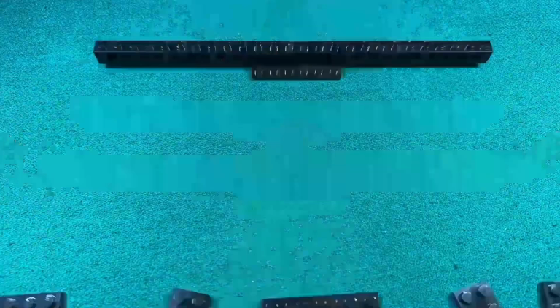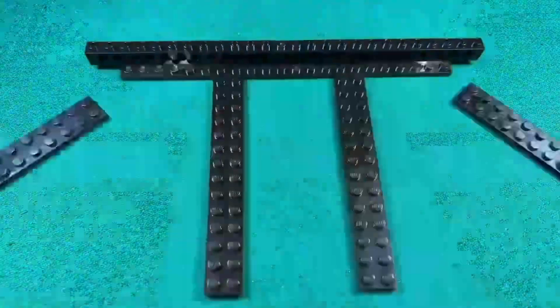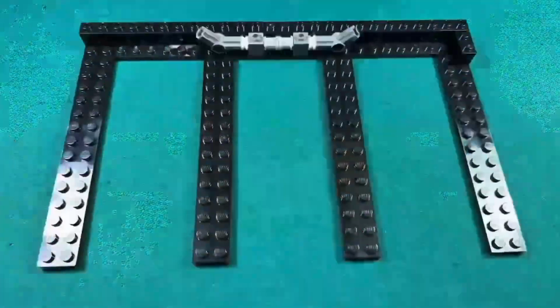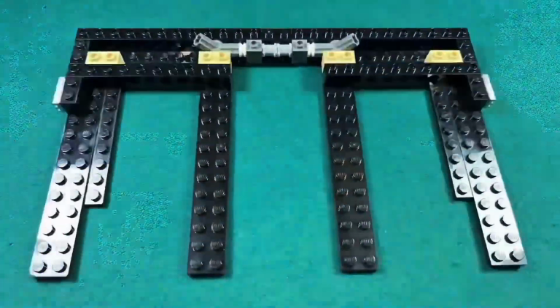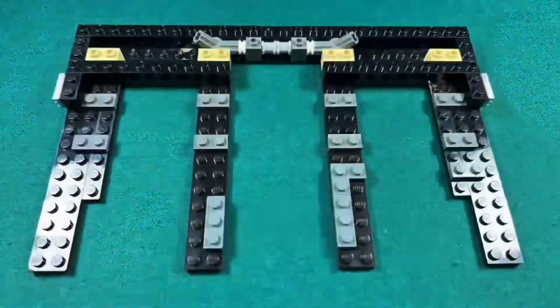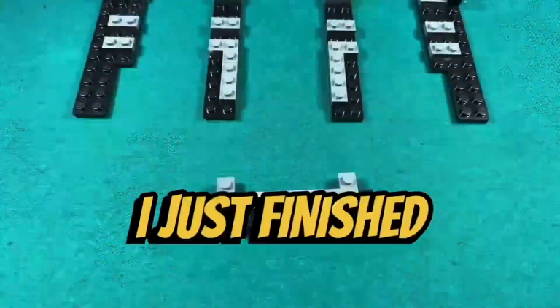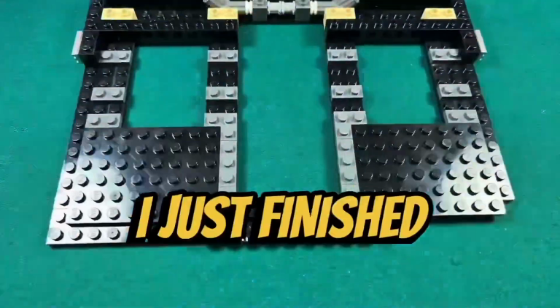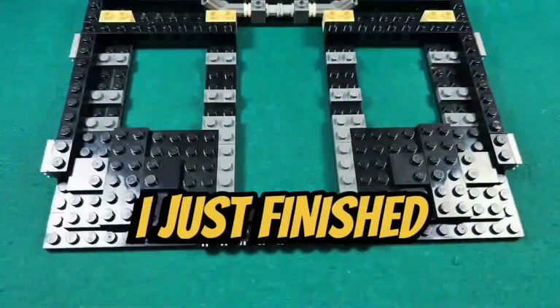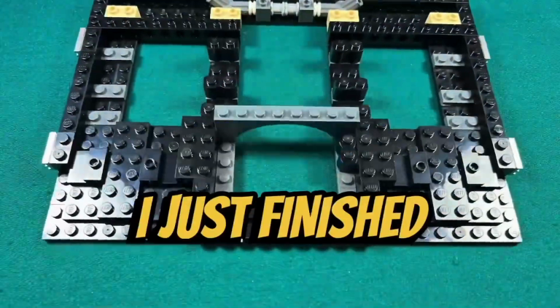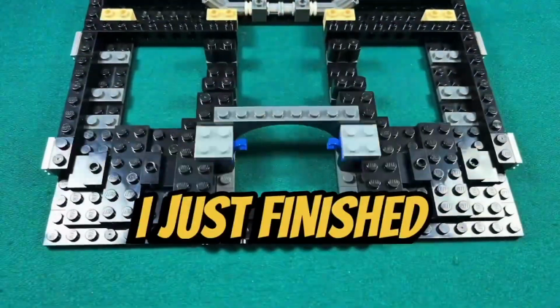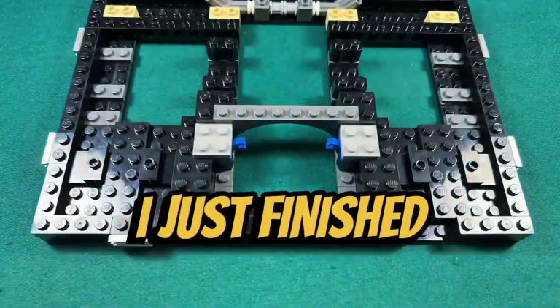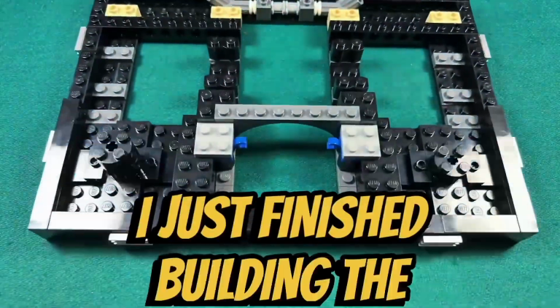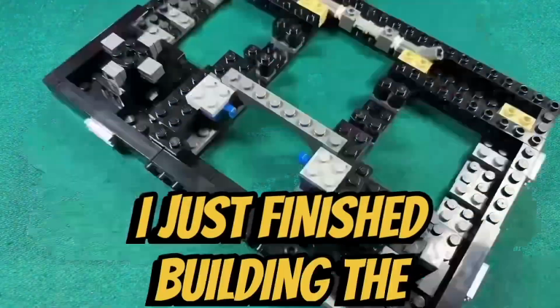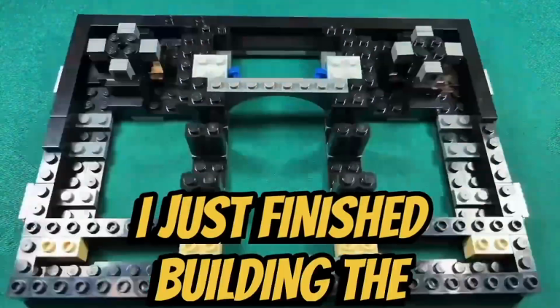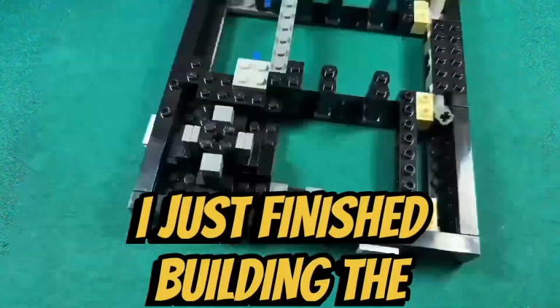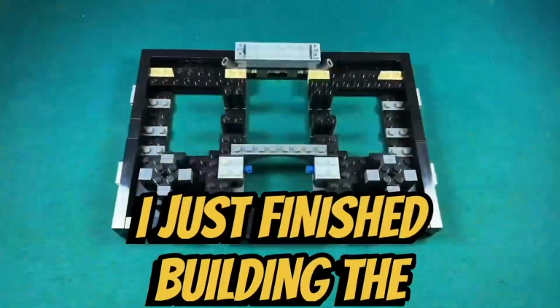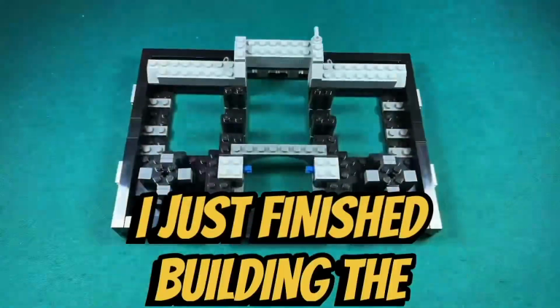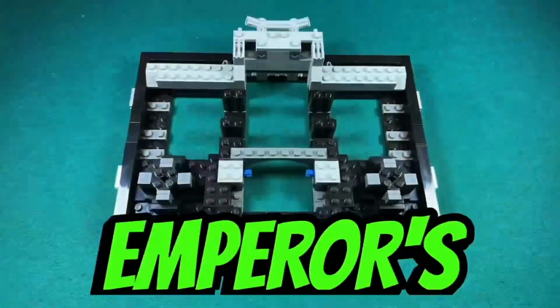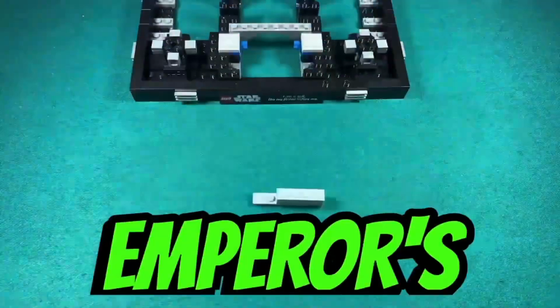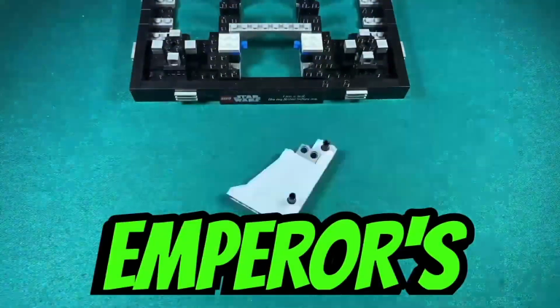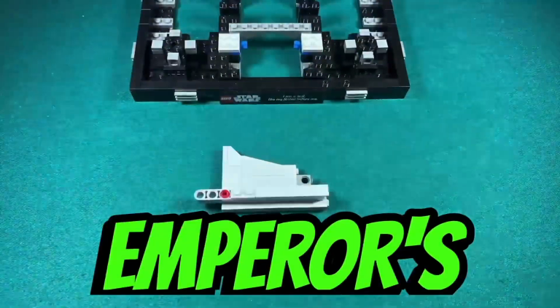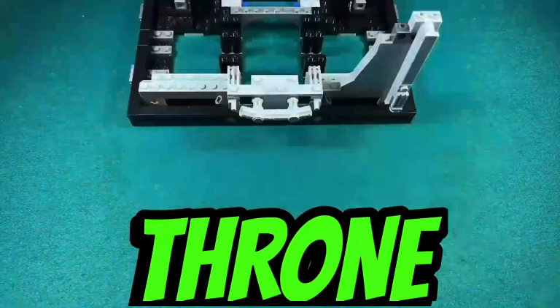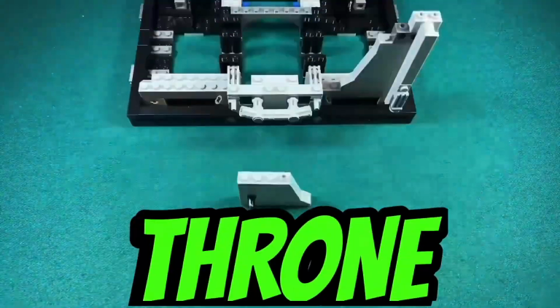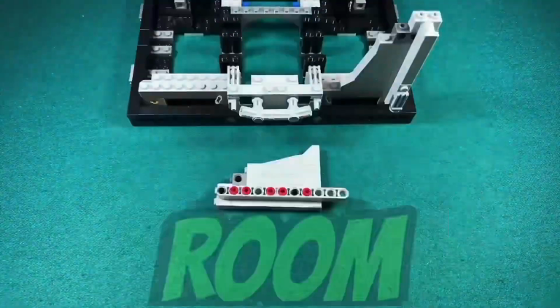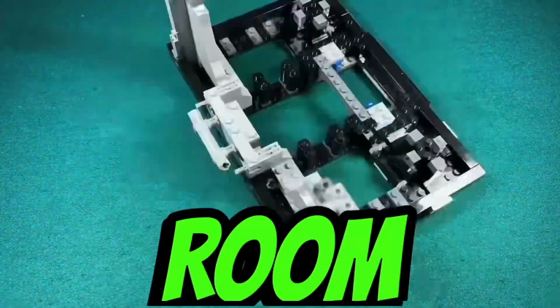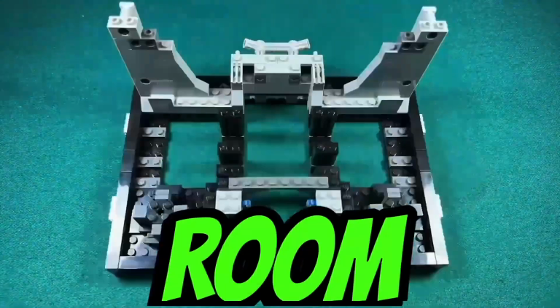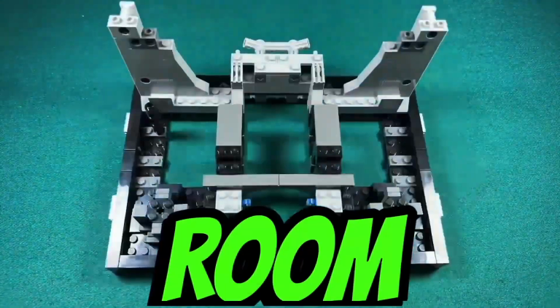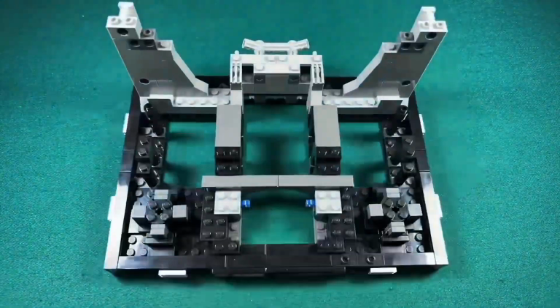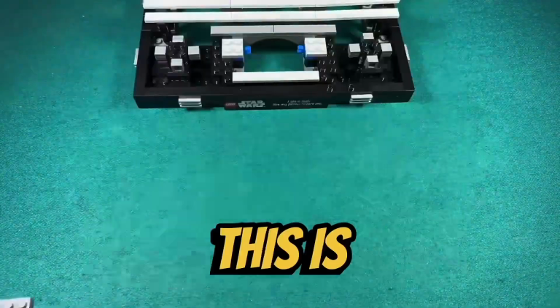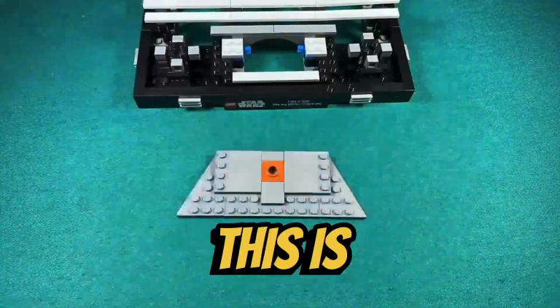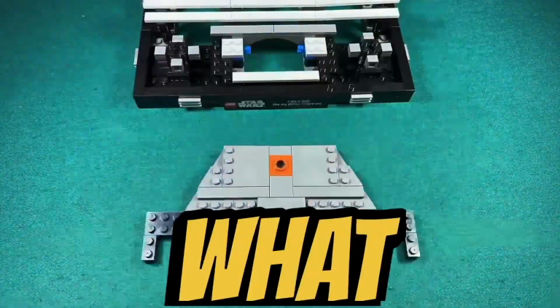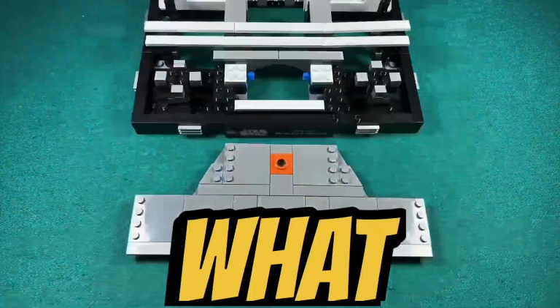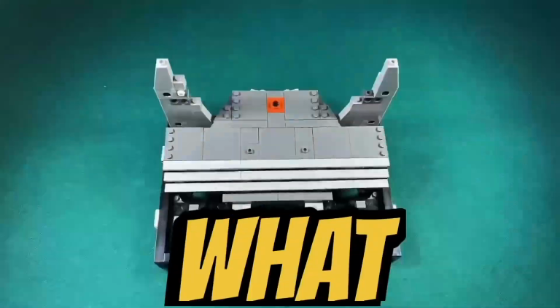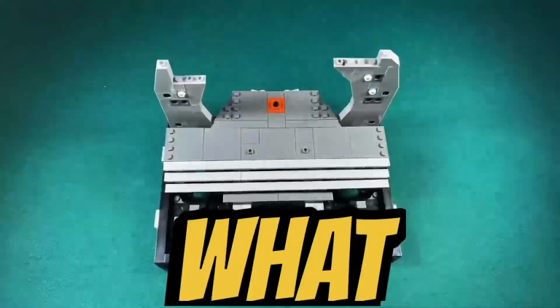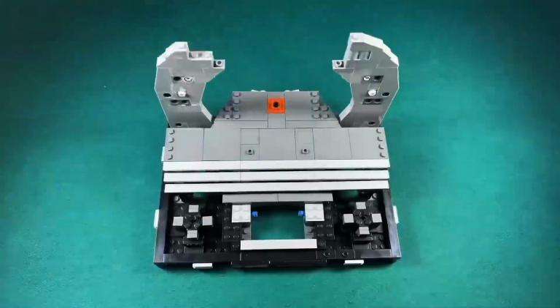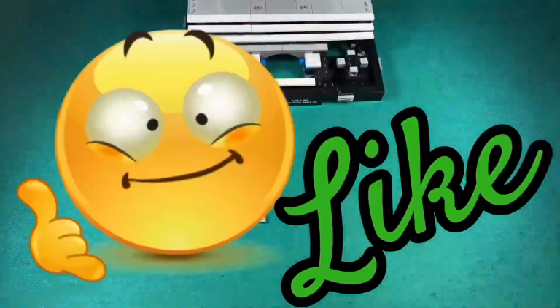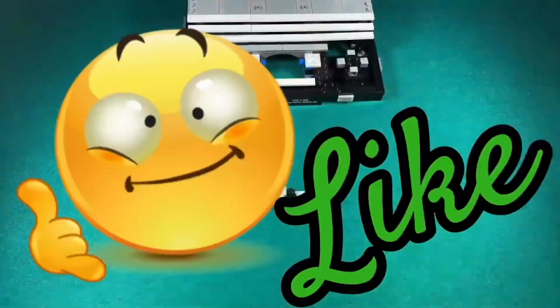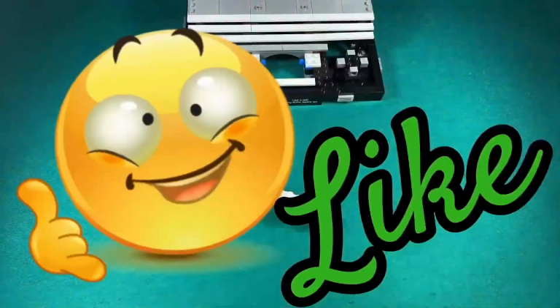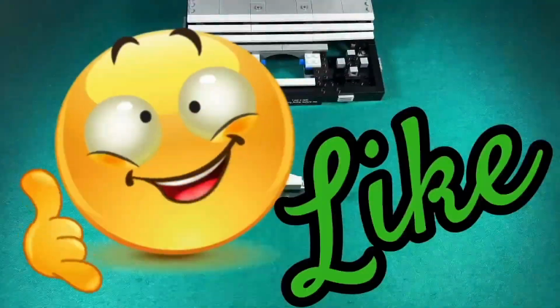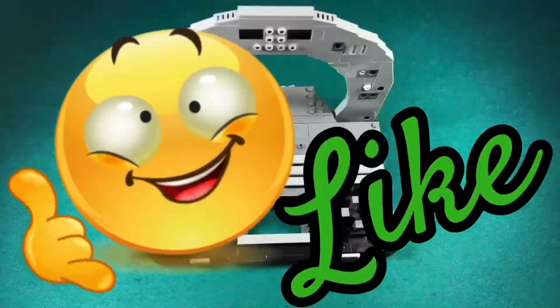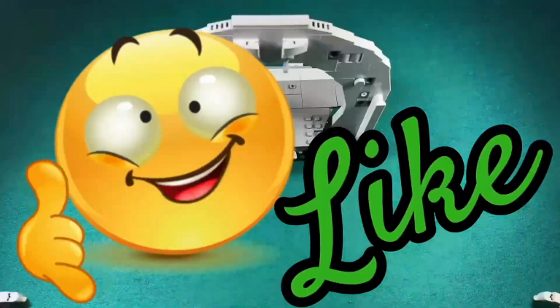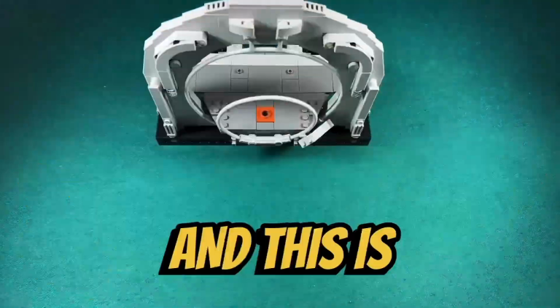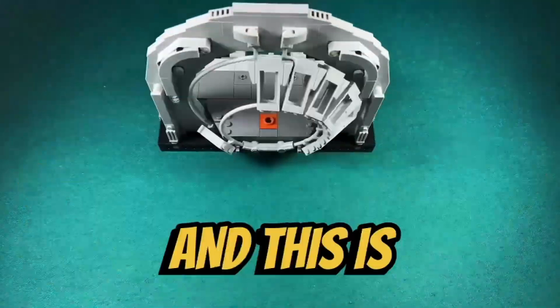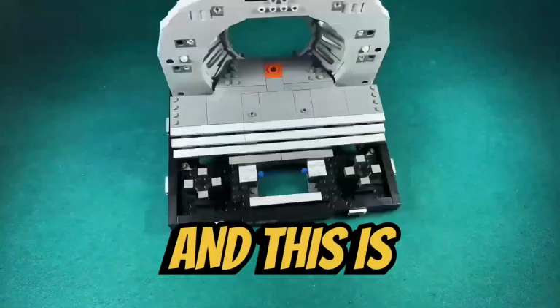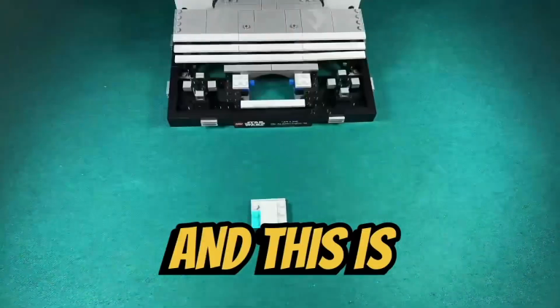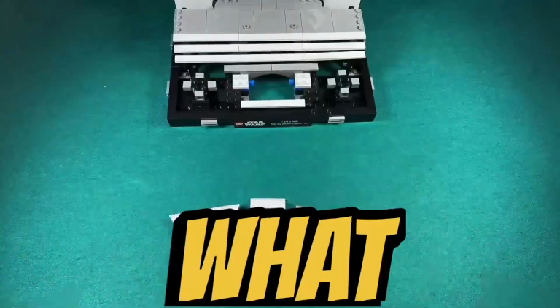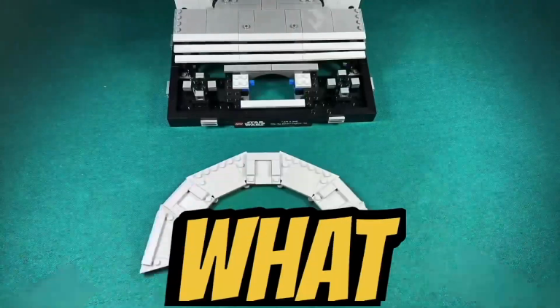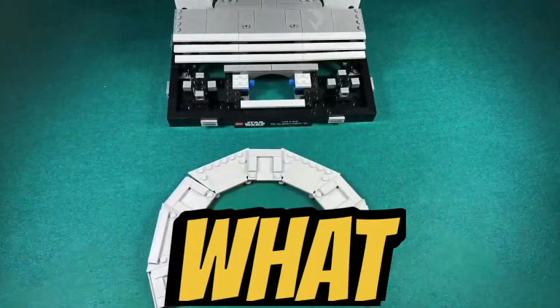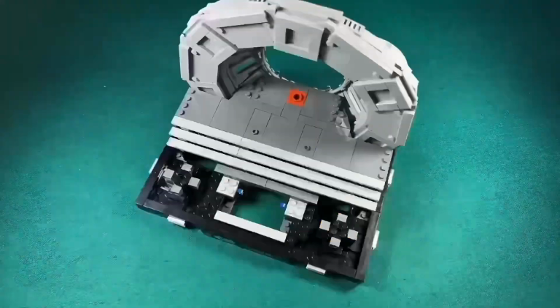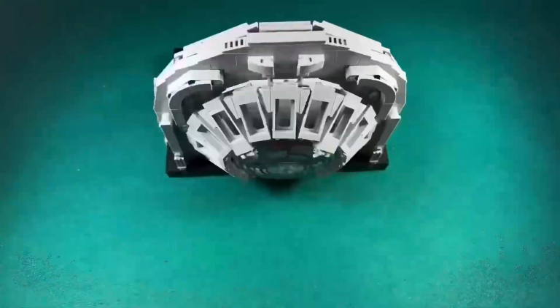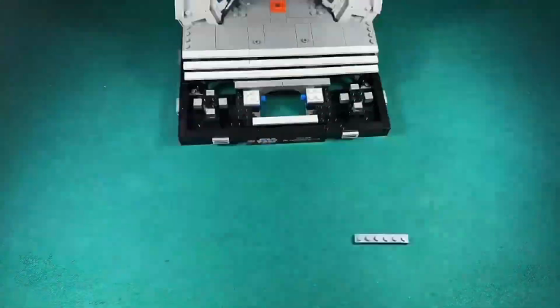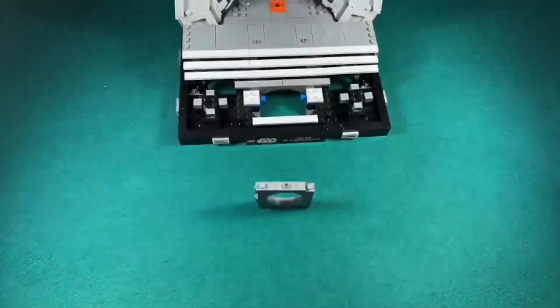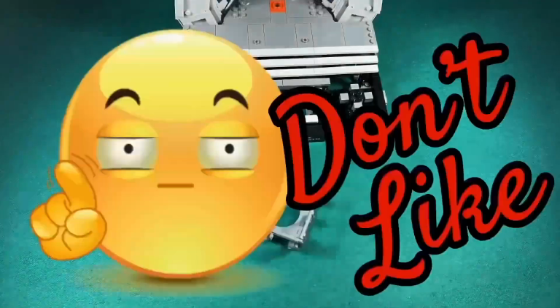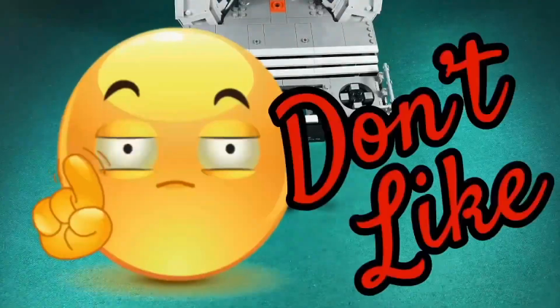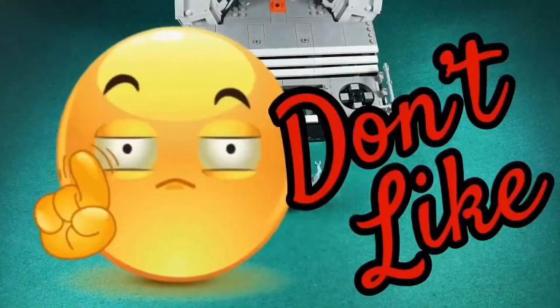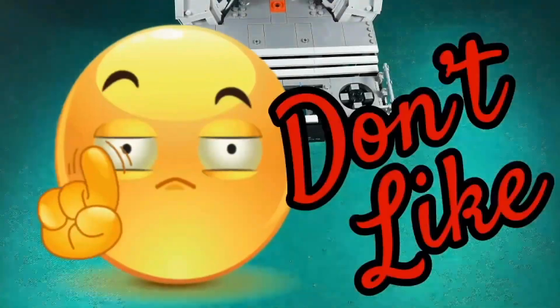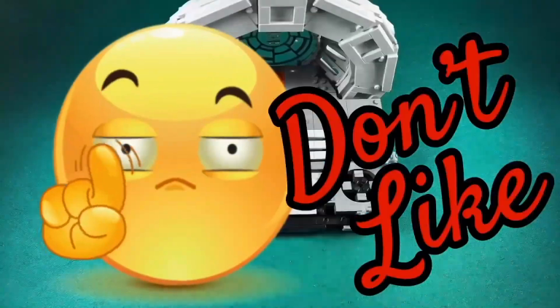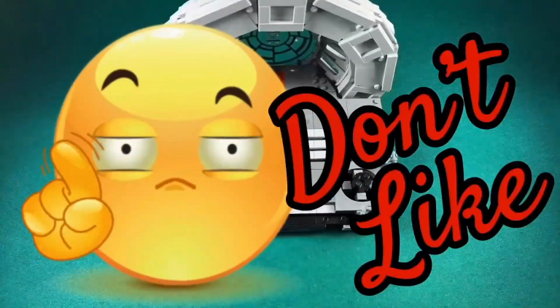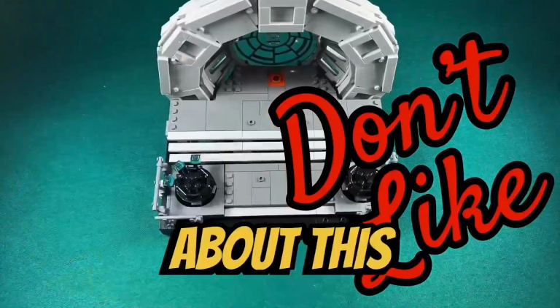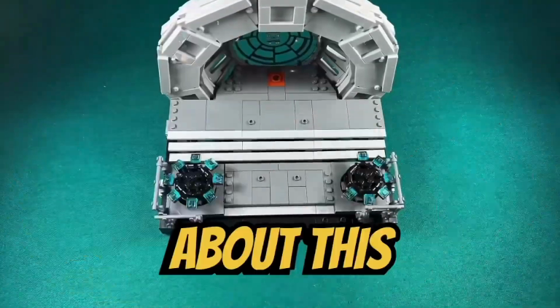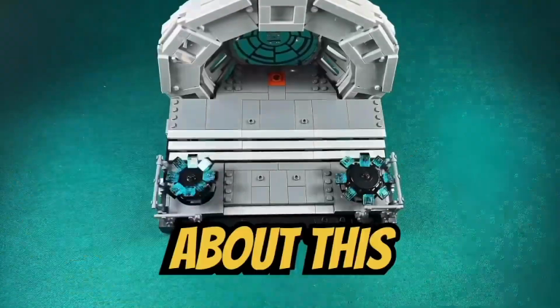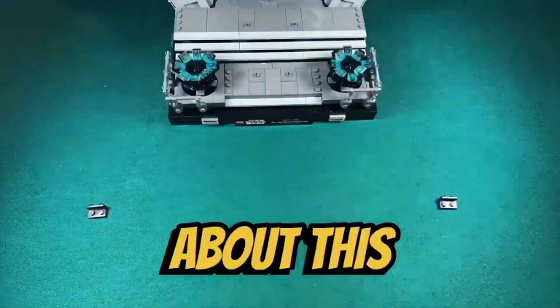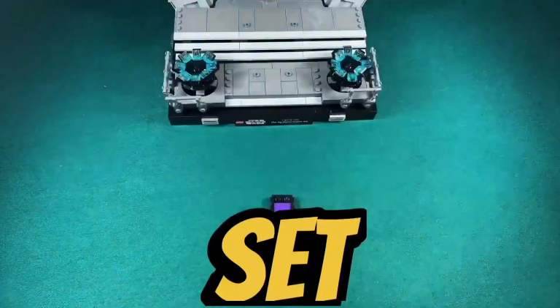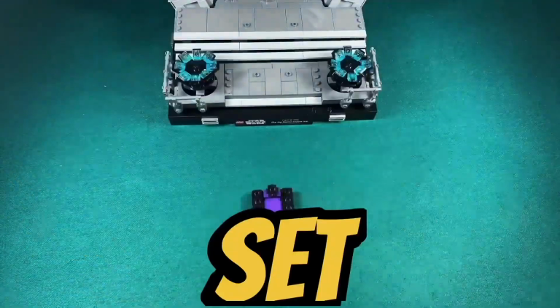I just finished building the Emperor's Throne Room. This is what I like and this is what I don't like about this set.